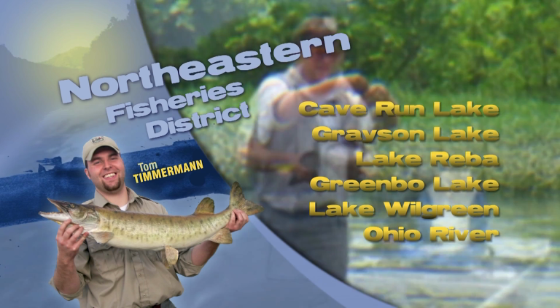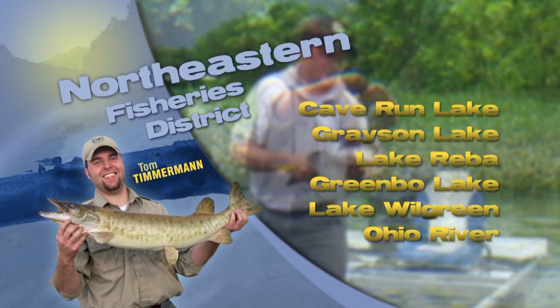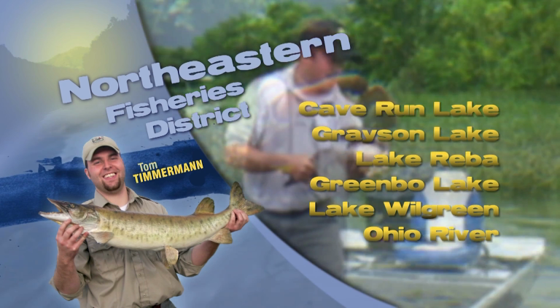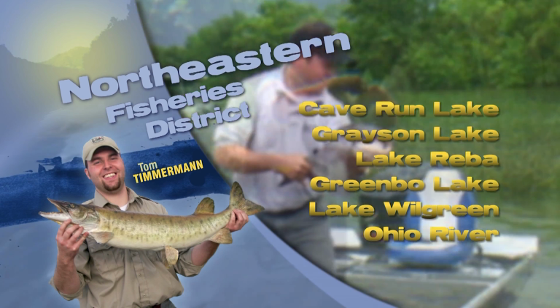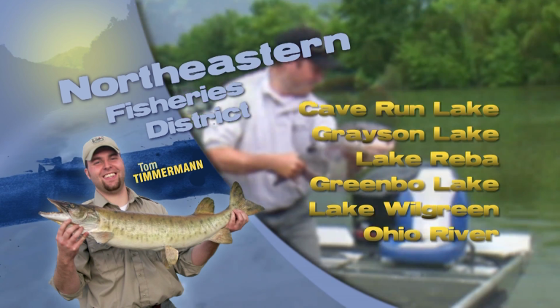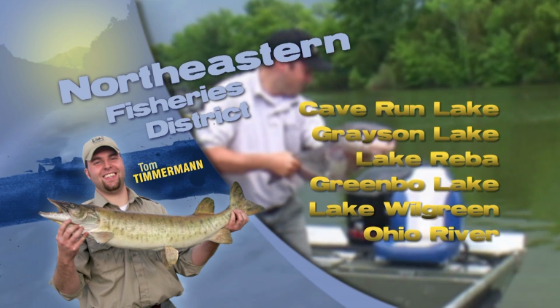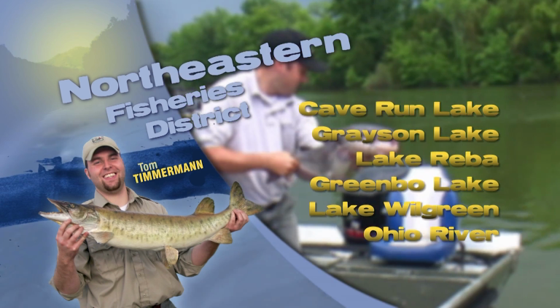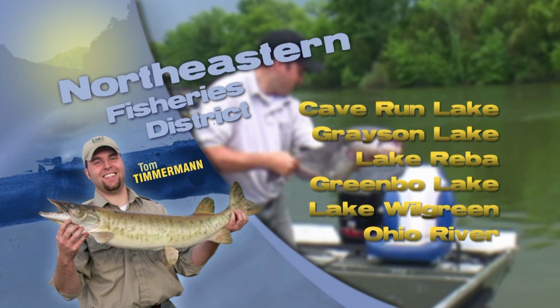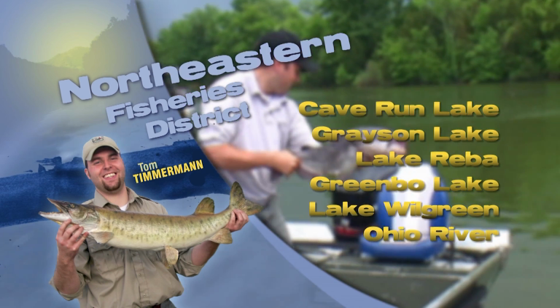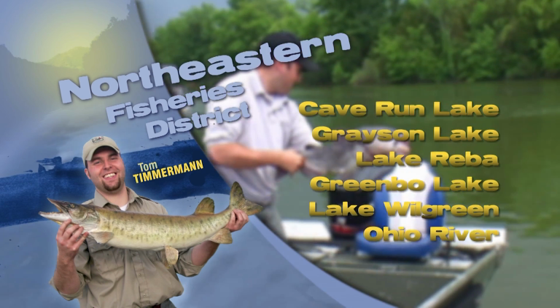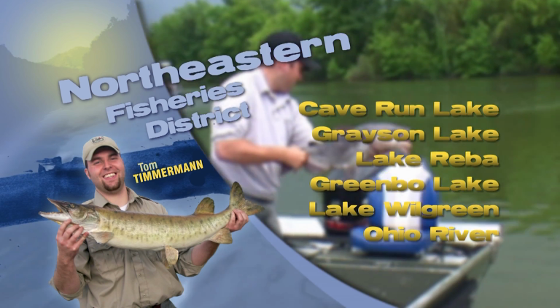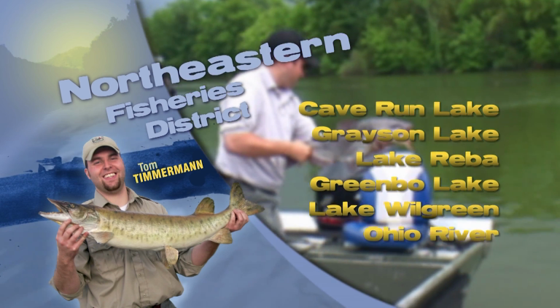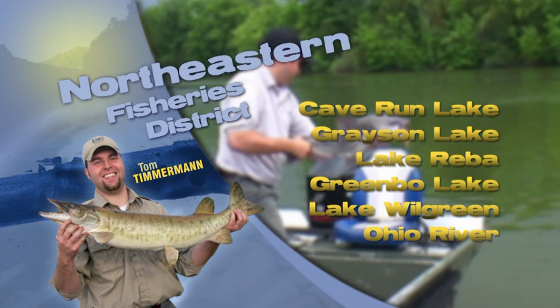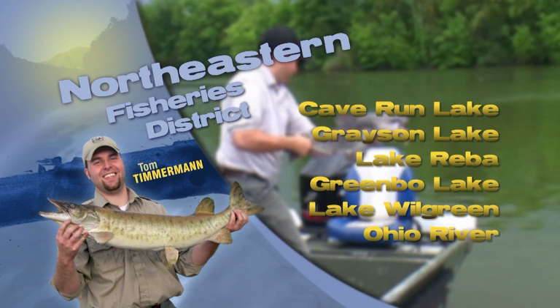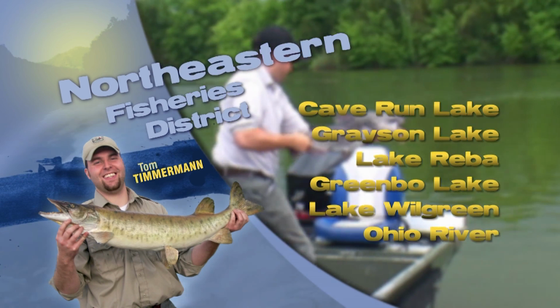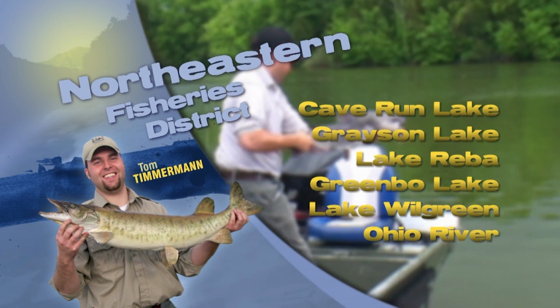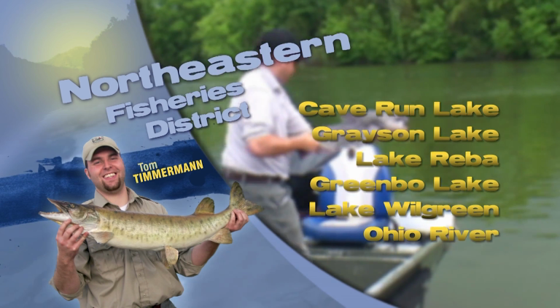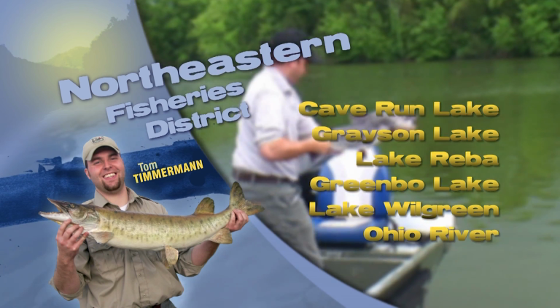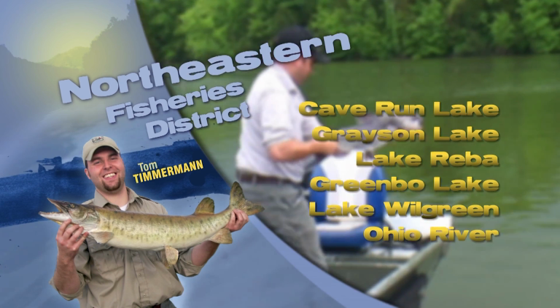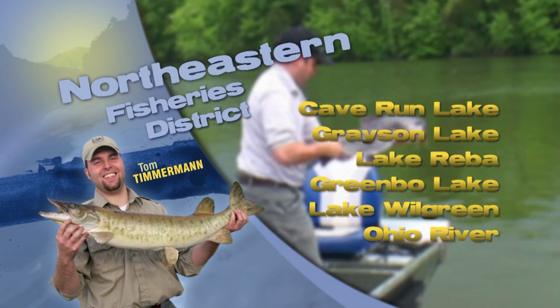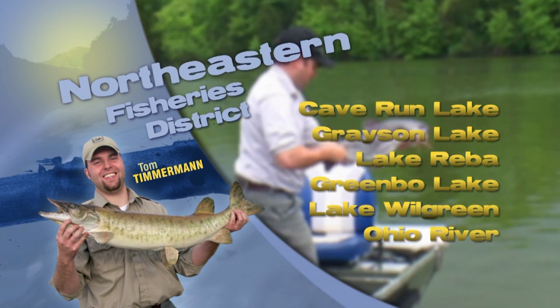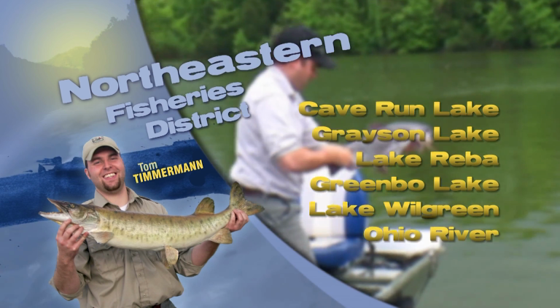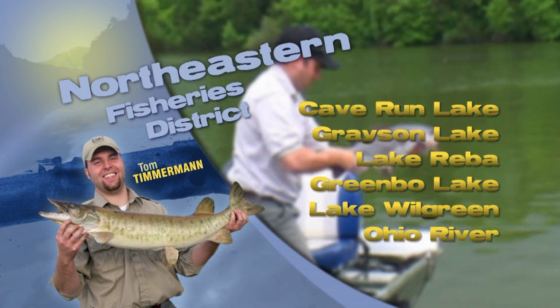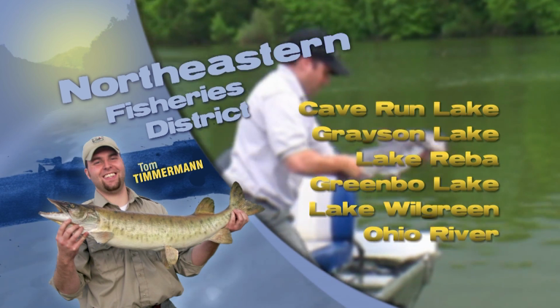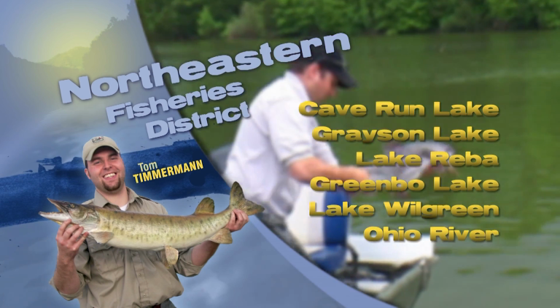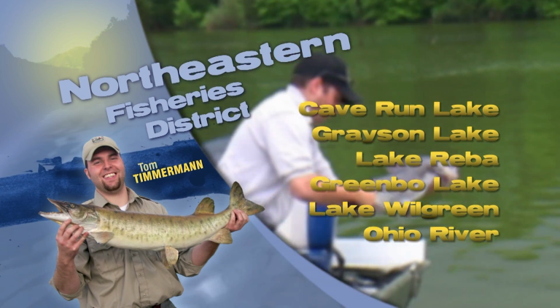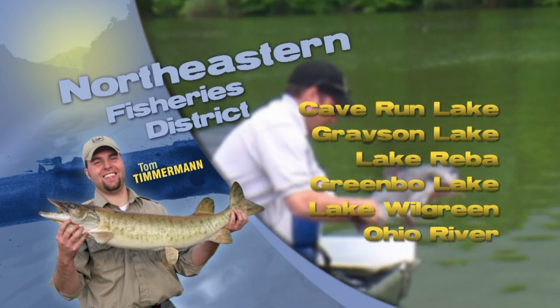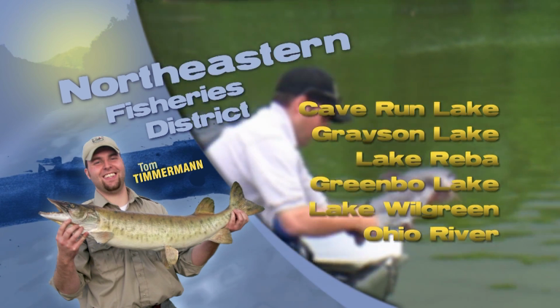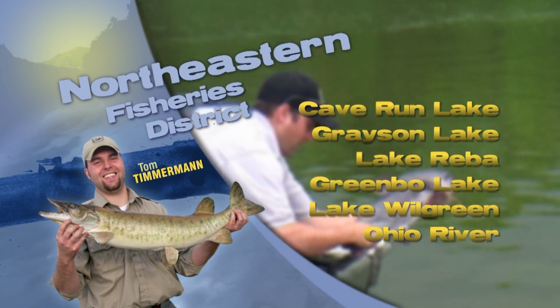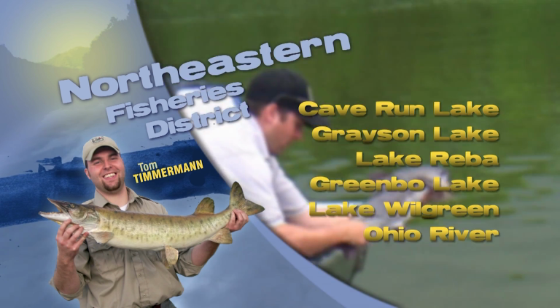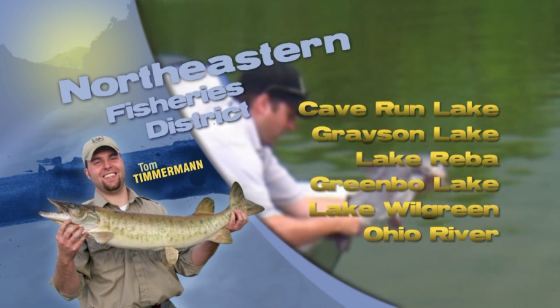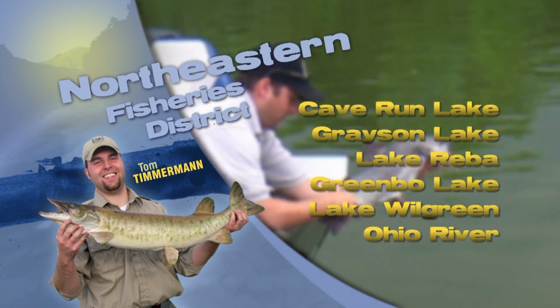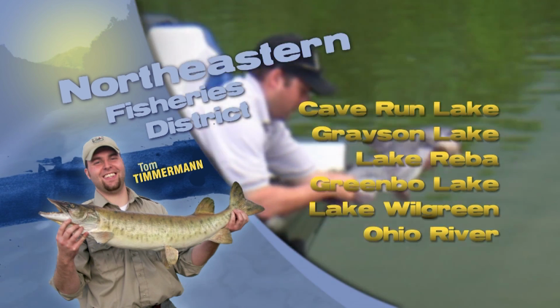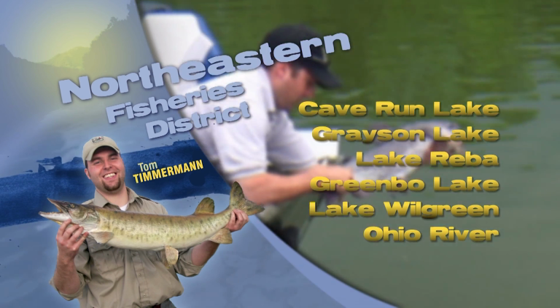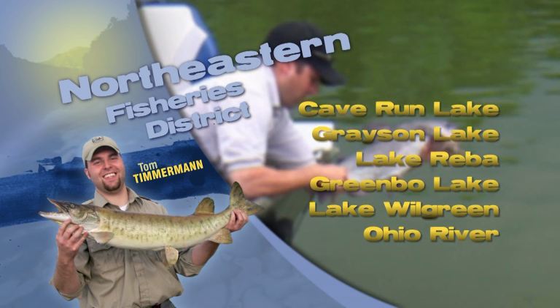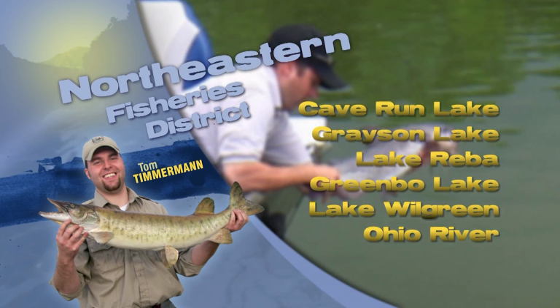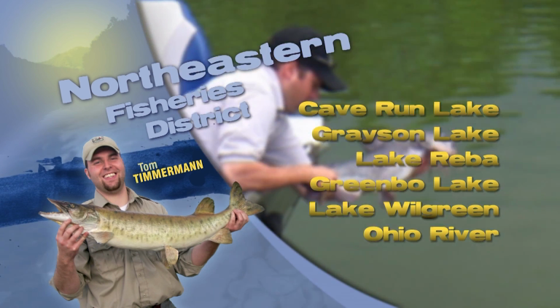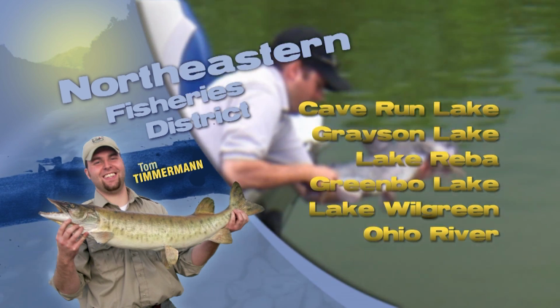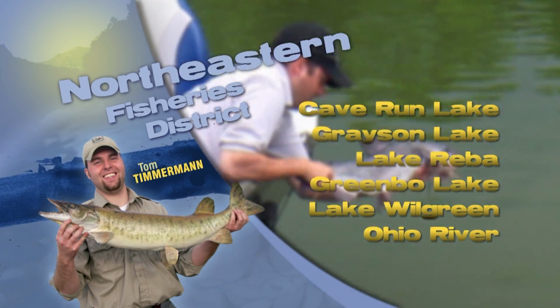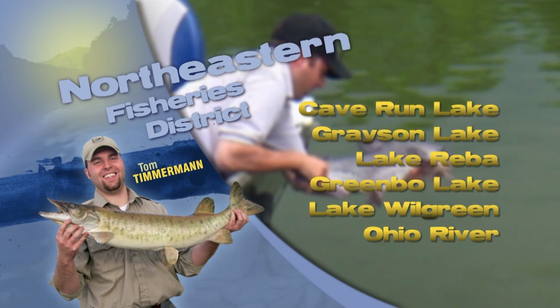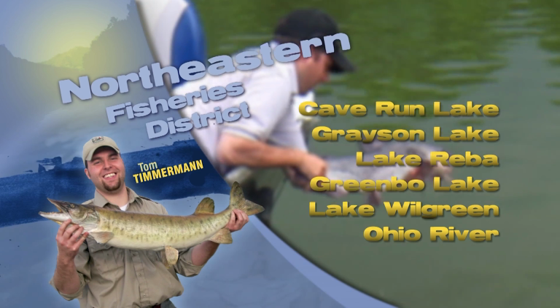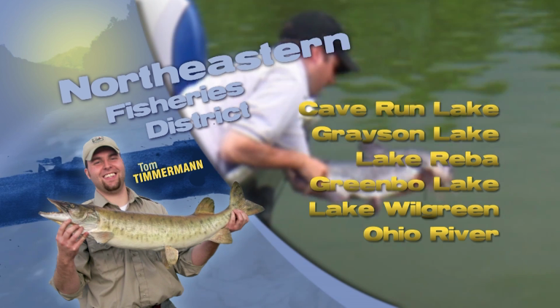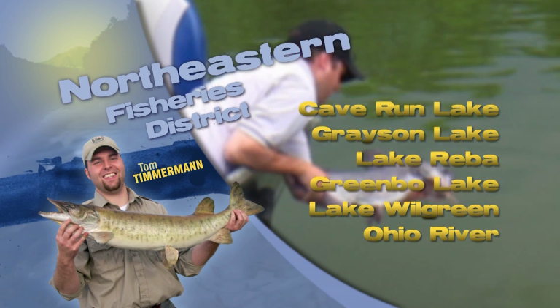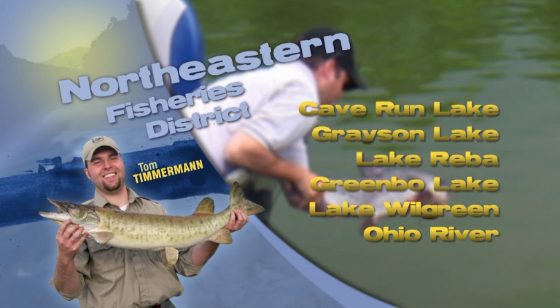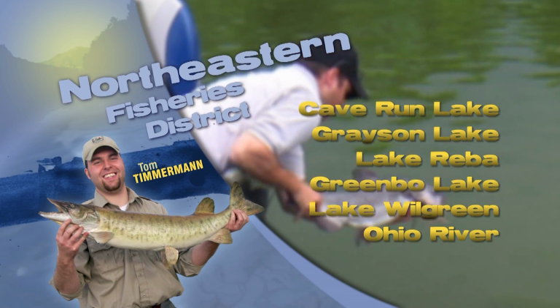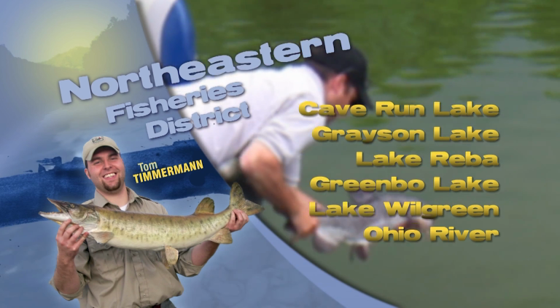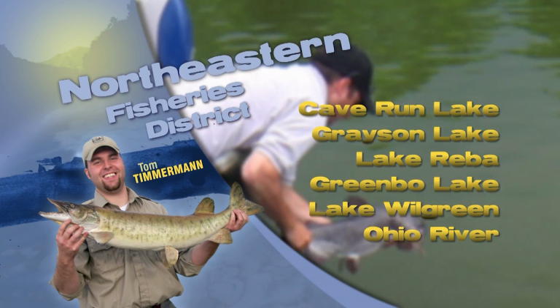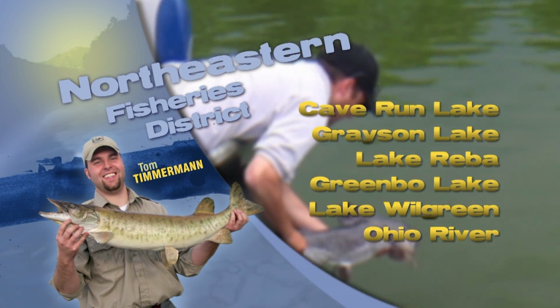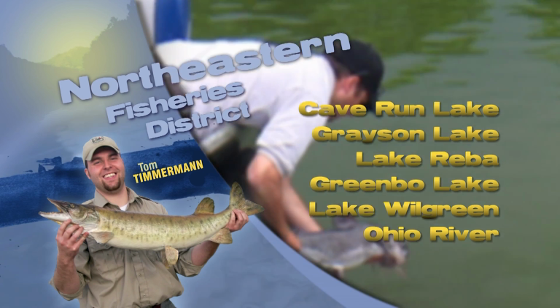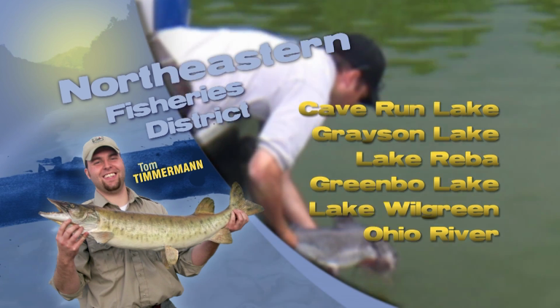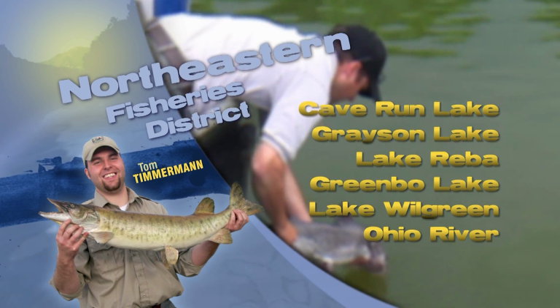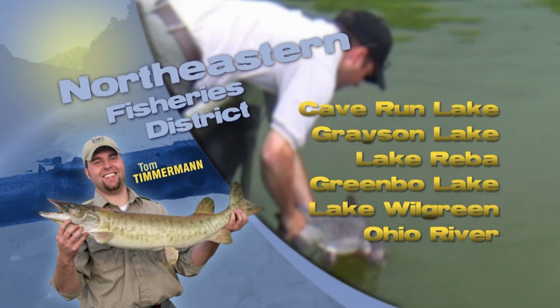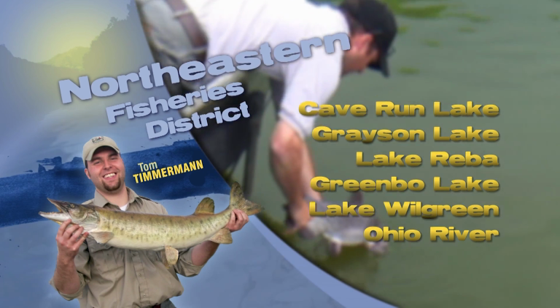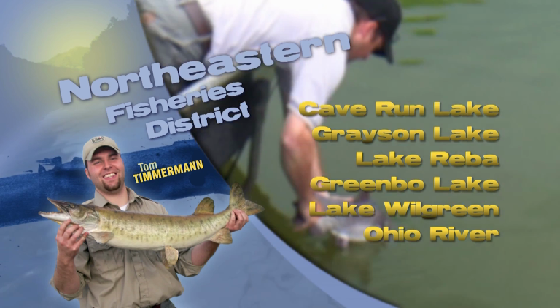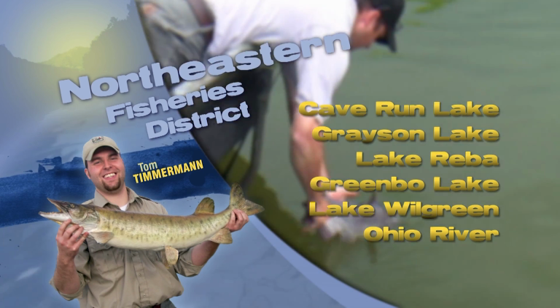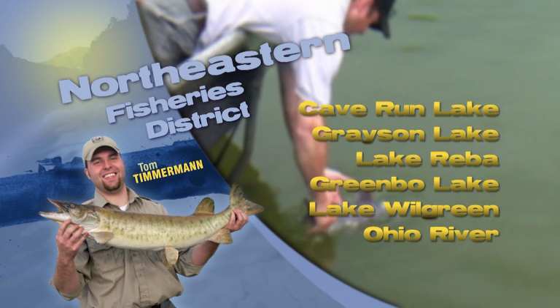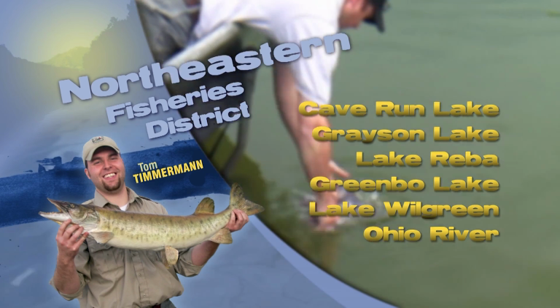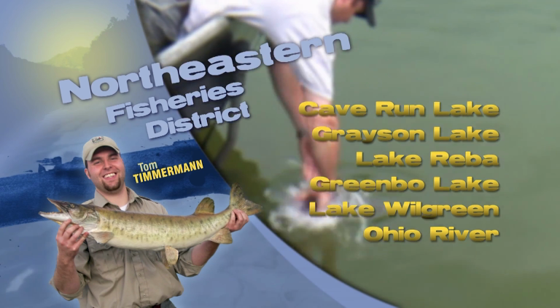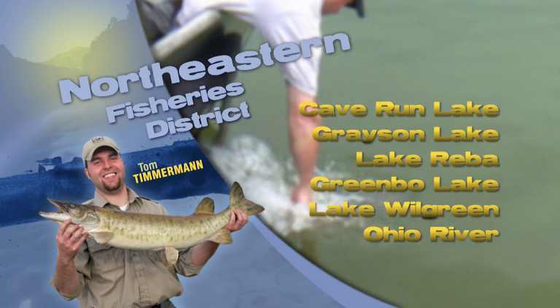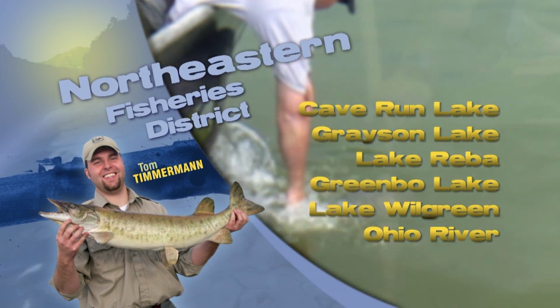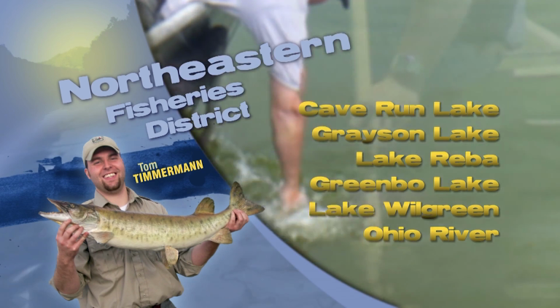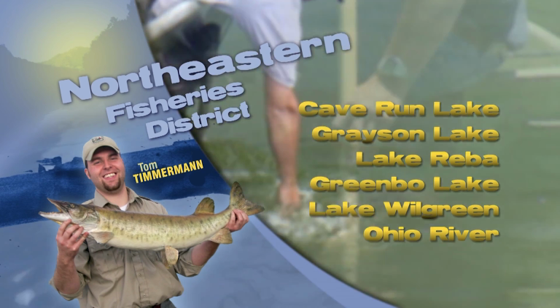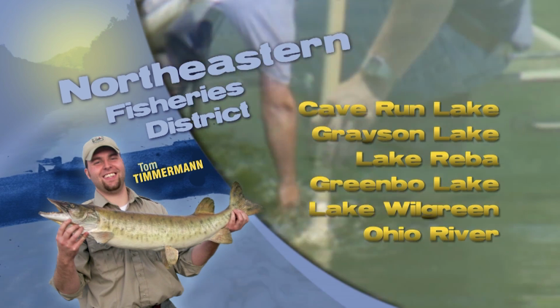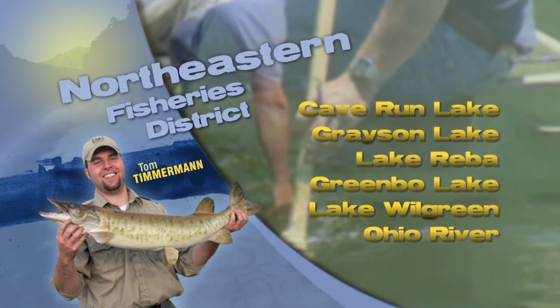Crappie and bass are deeper. For the bass, fish low with Carolina rigs and deeper running crankbaits, and of course this time of year, night is your best bet.